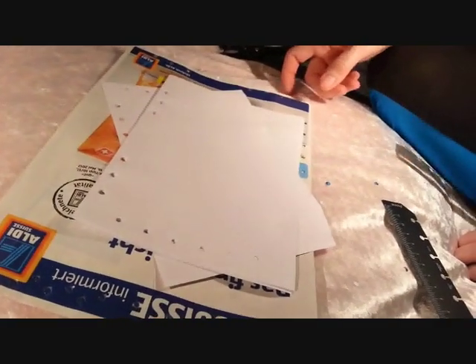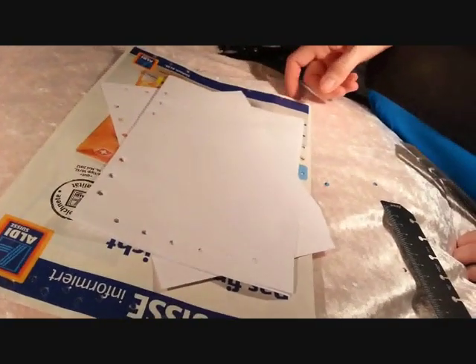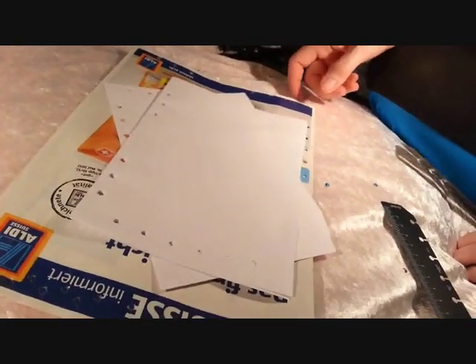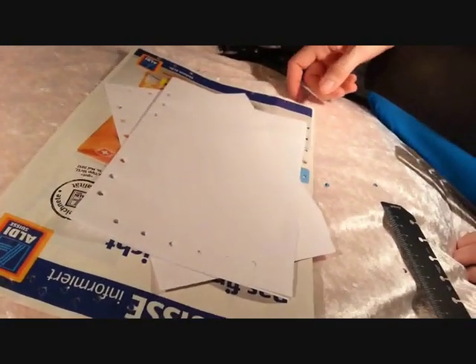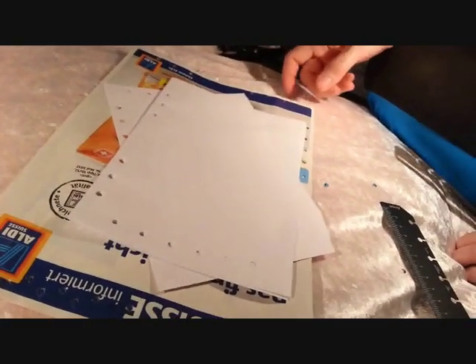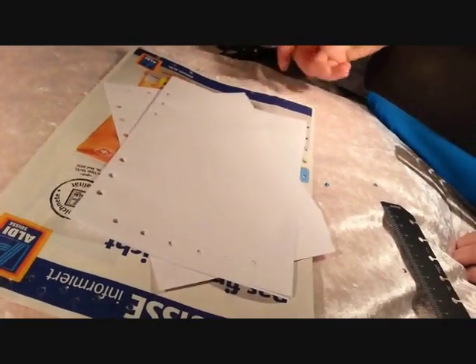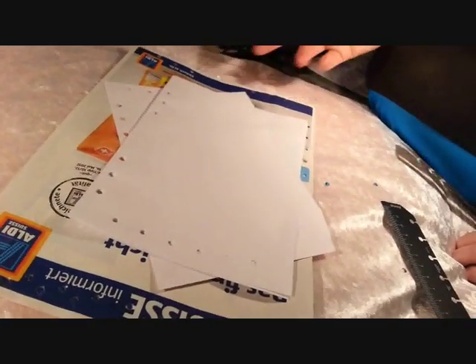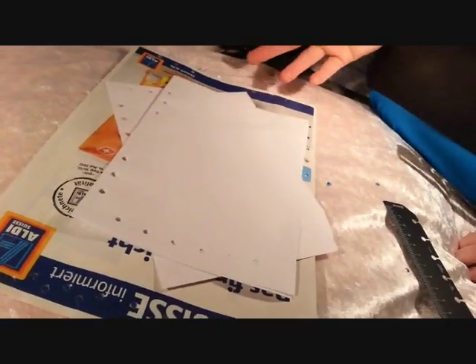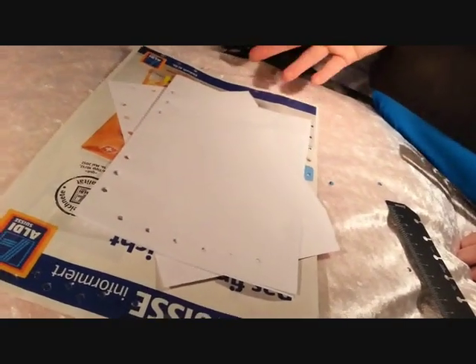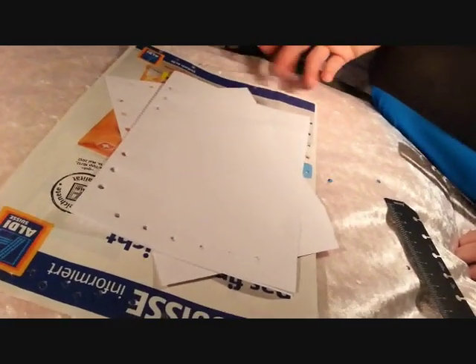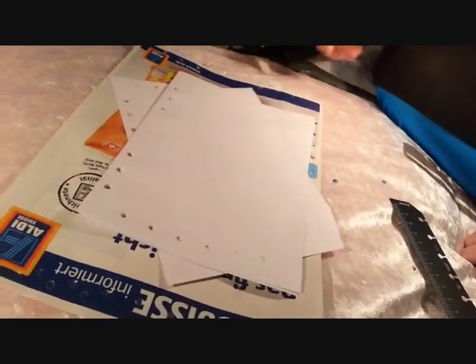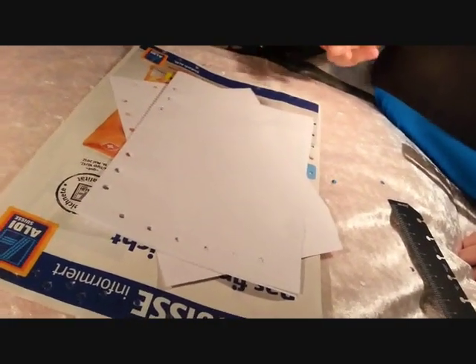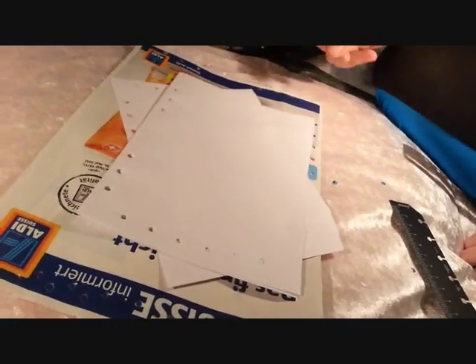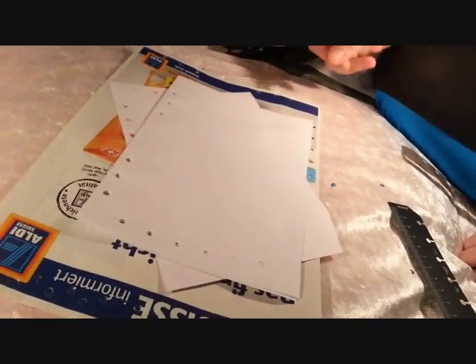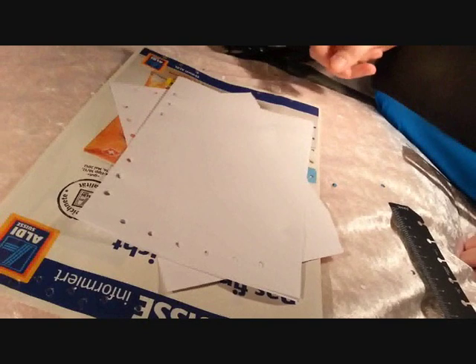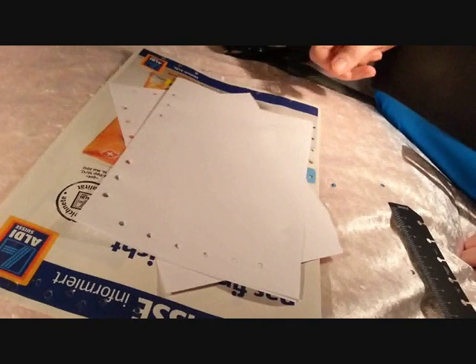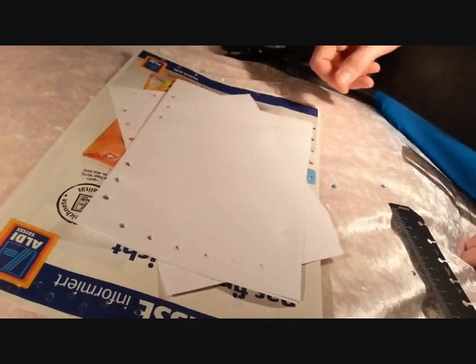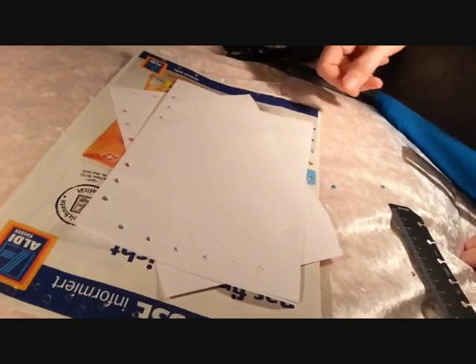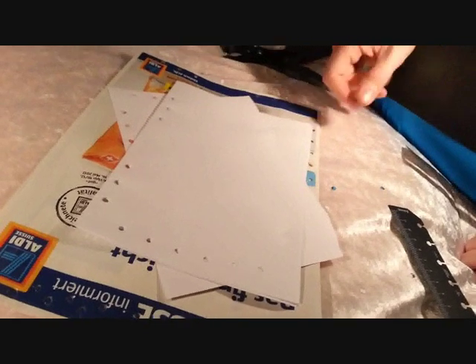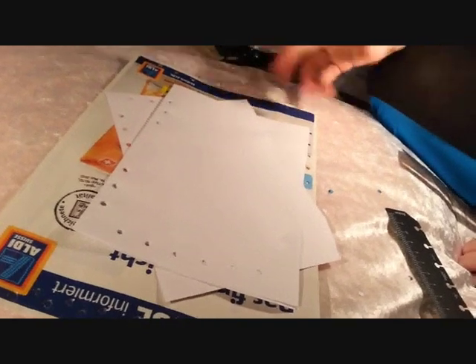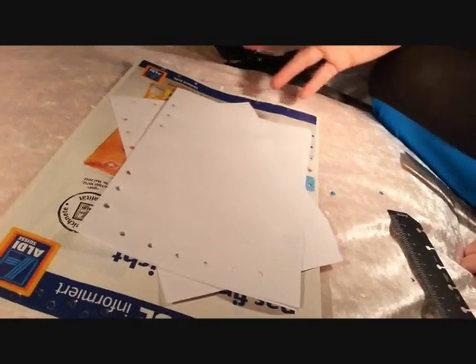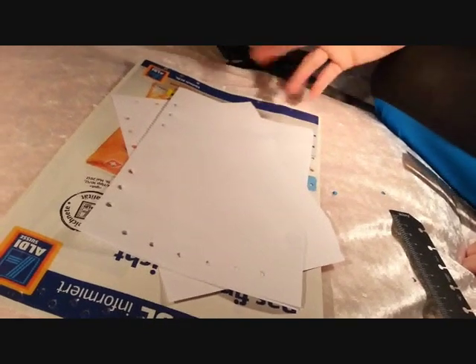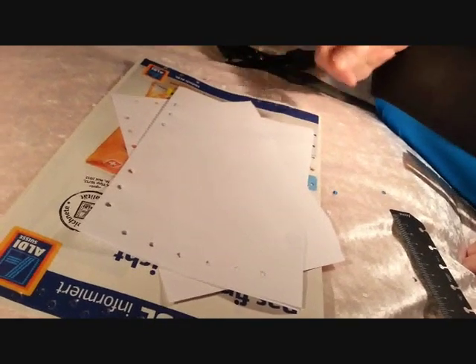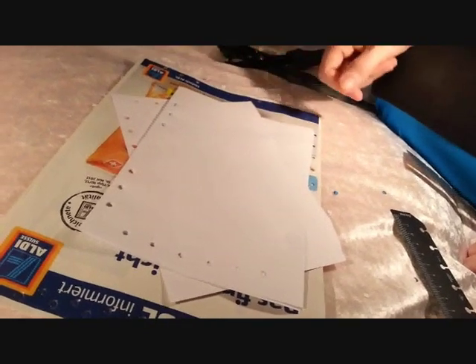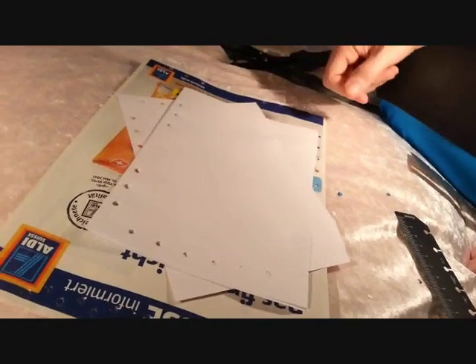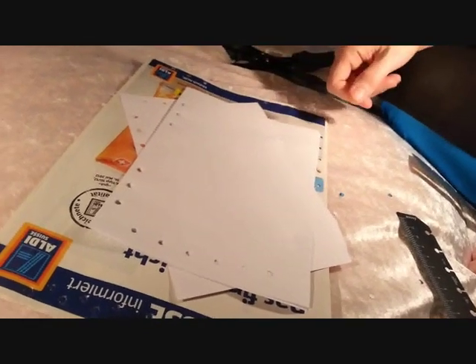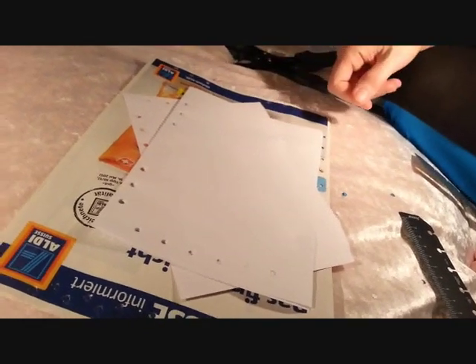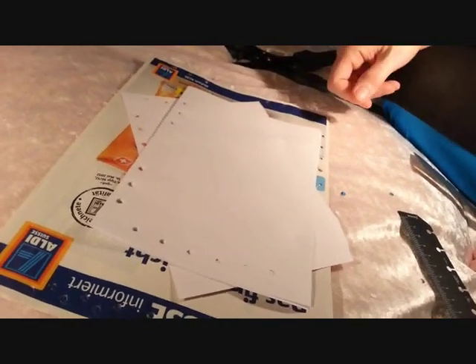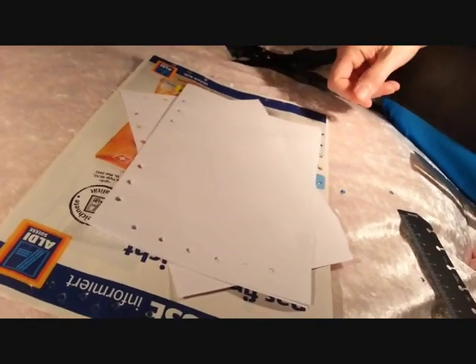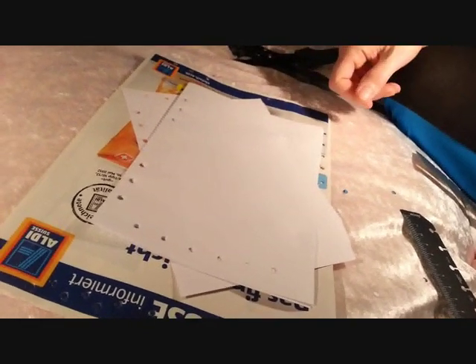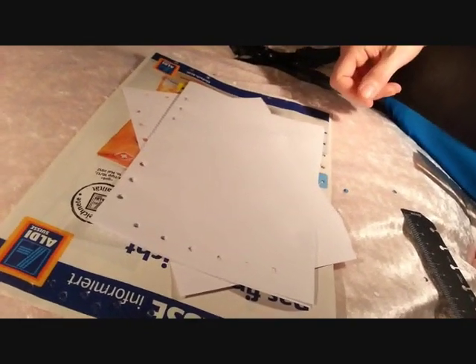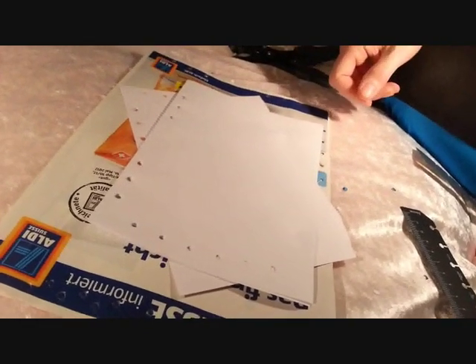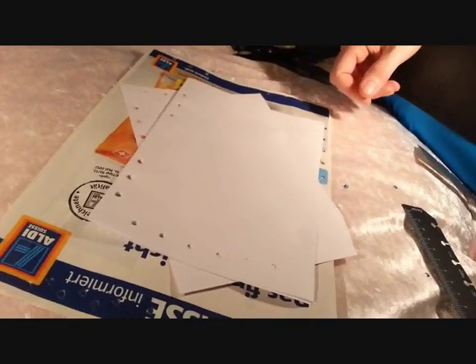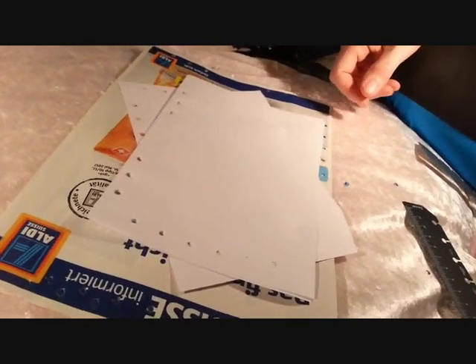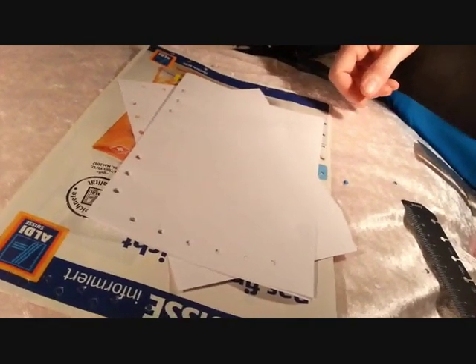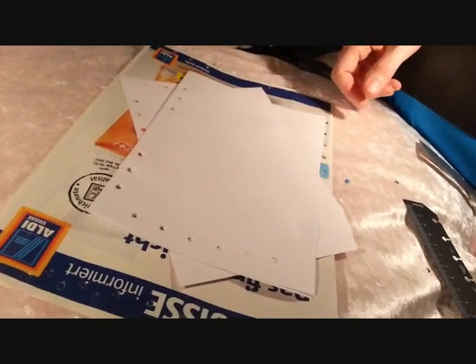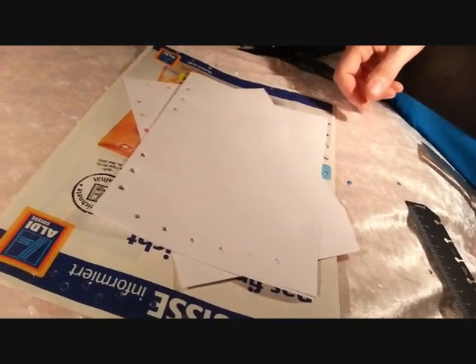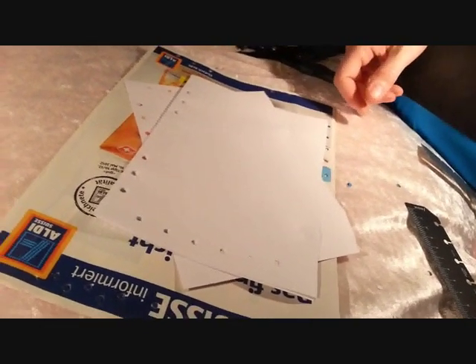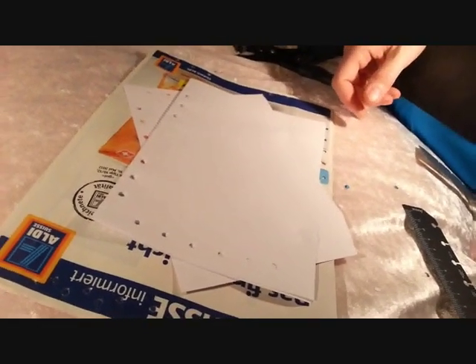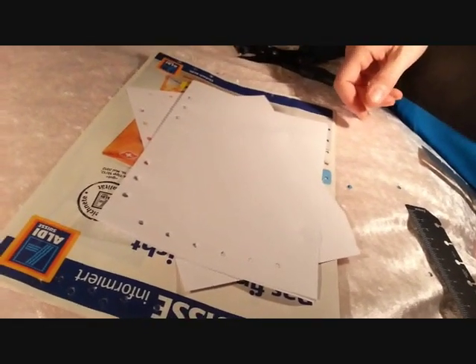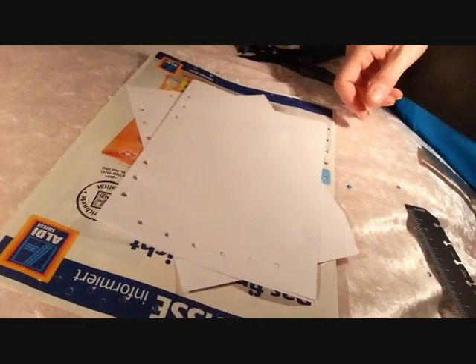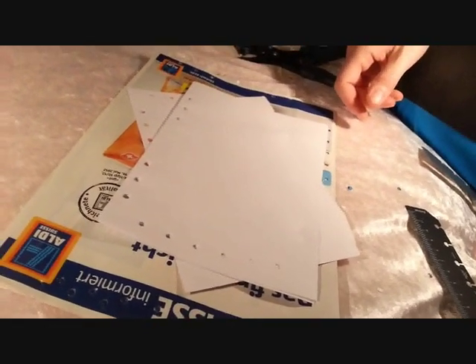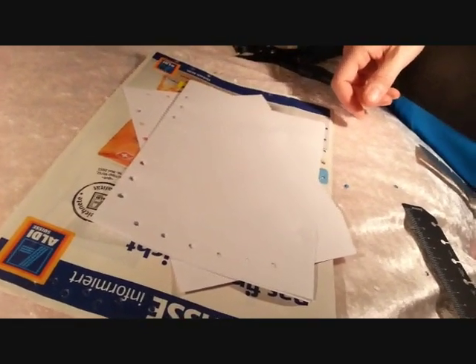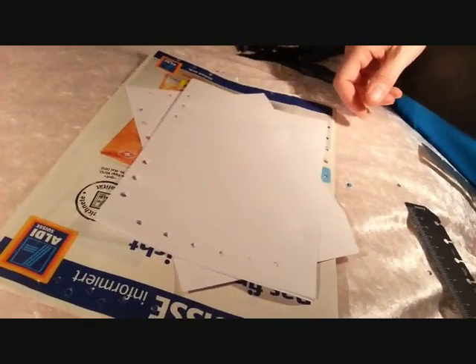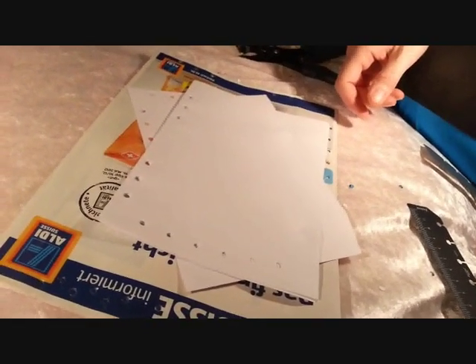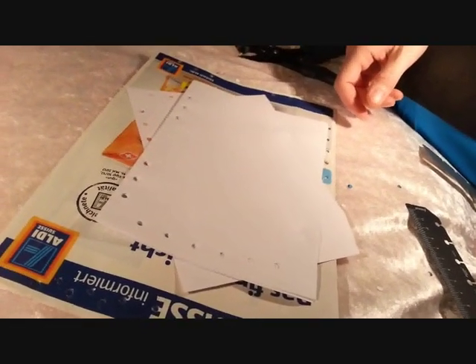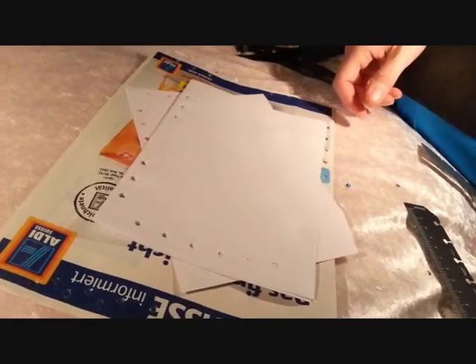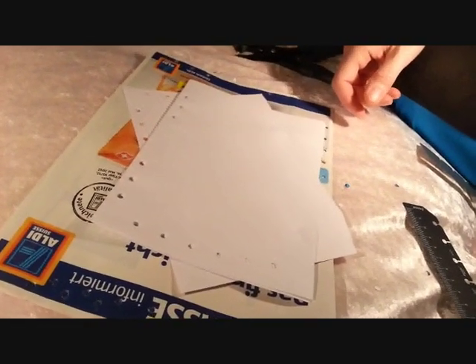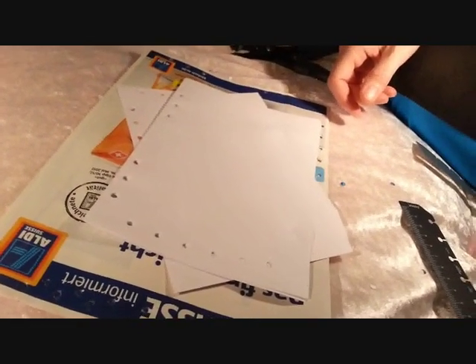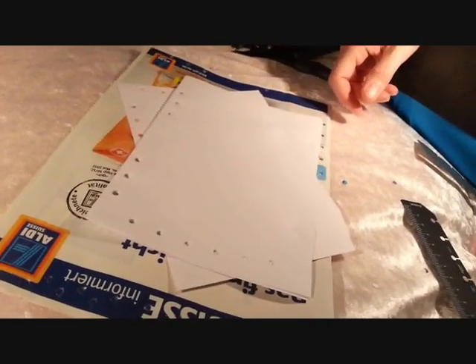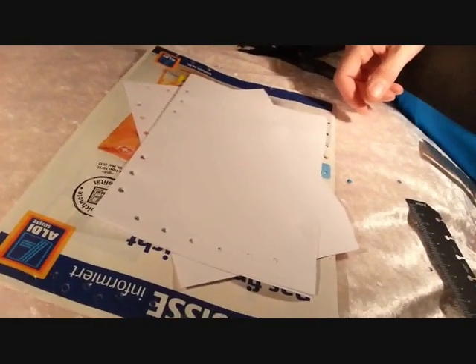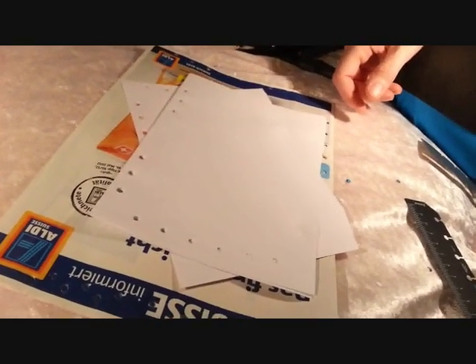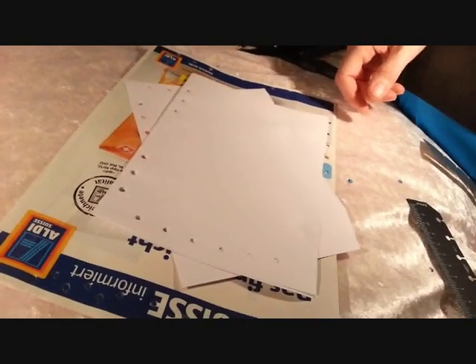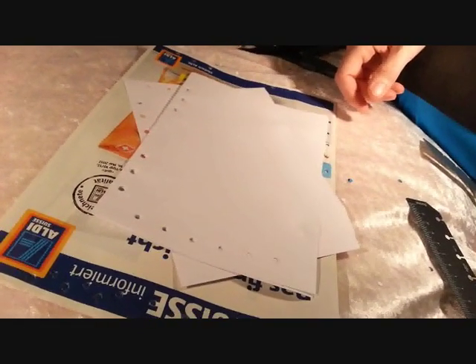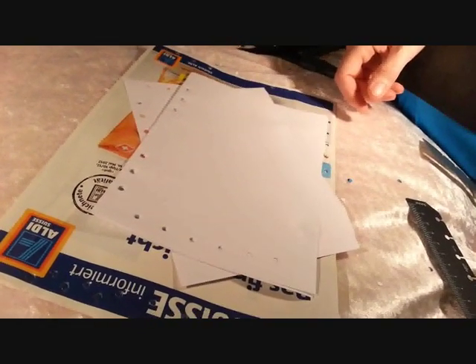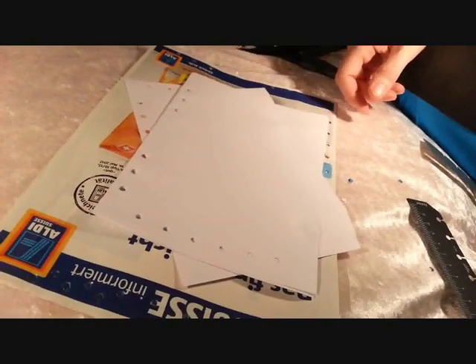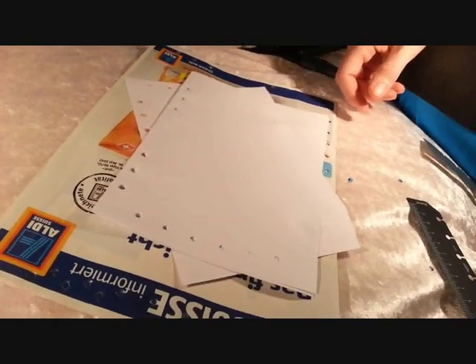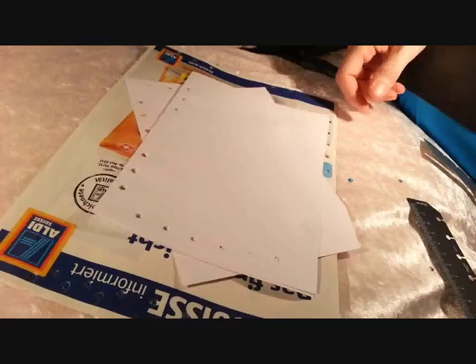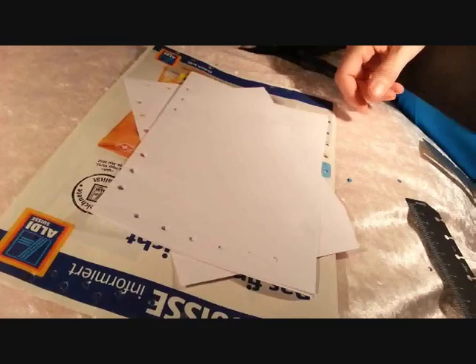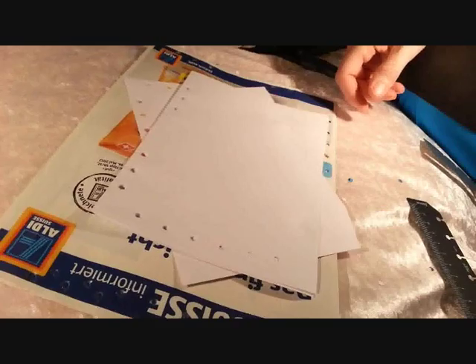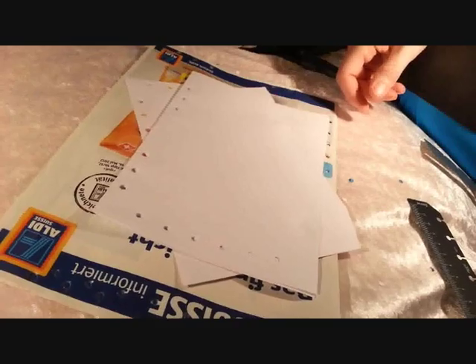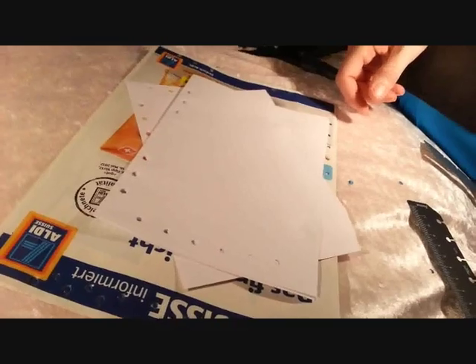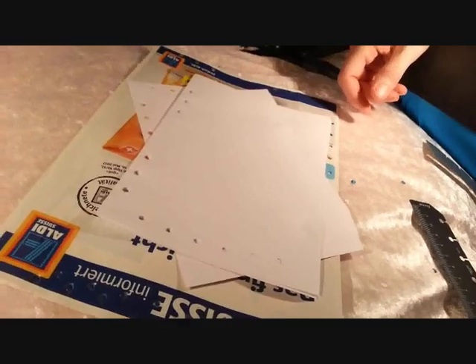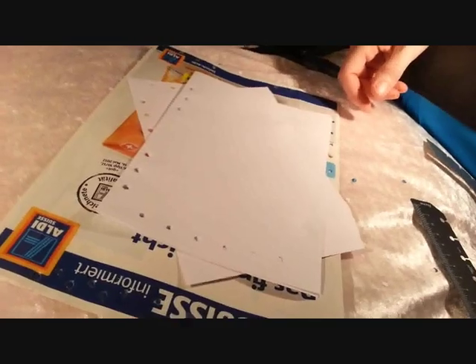That's a cheaper version of how you can create holes for your Filofax. Thanks for watching. Hope to see you again soon. Bye!